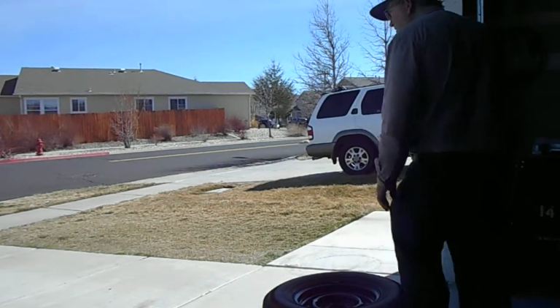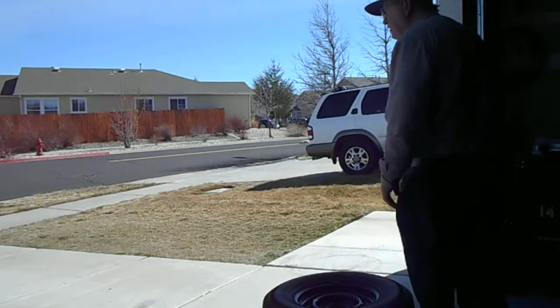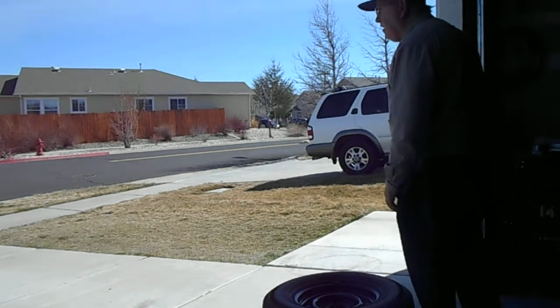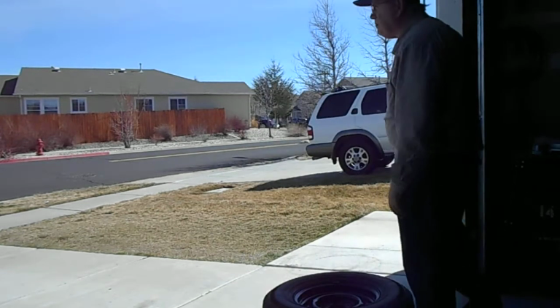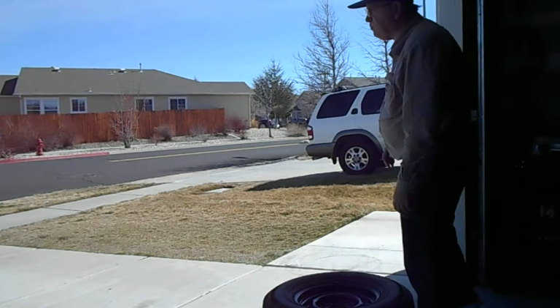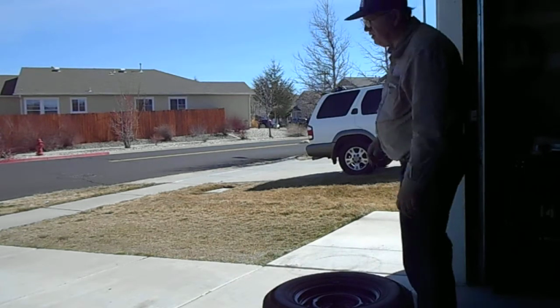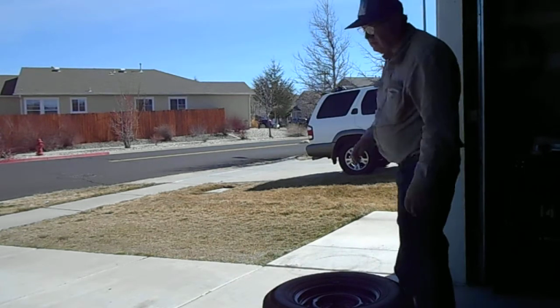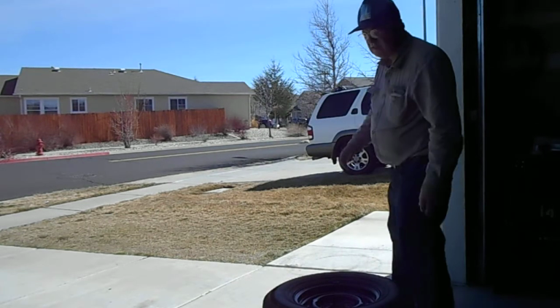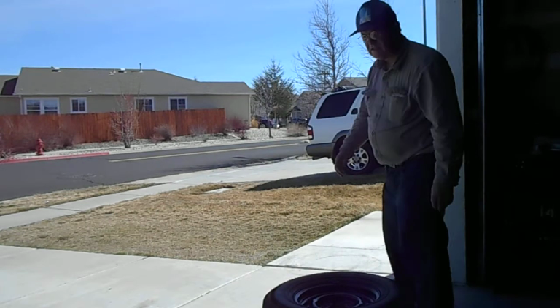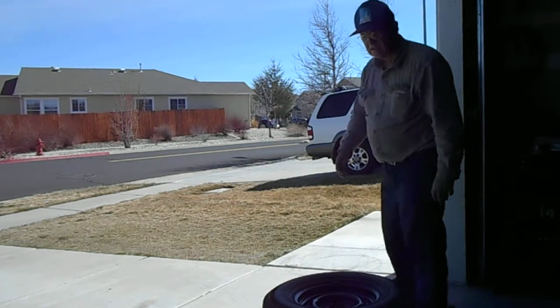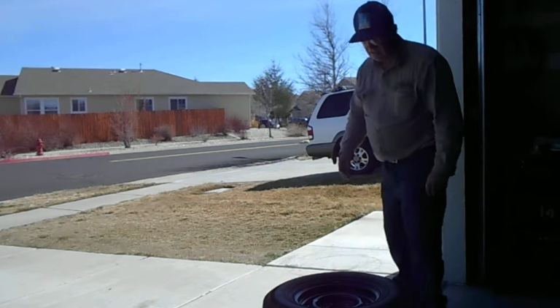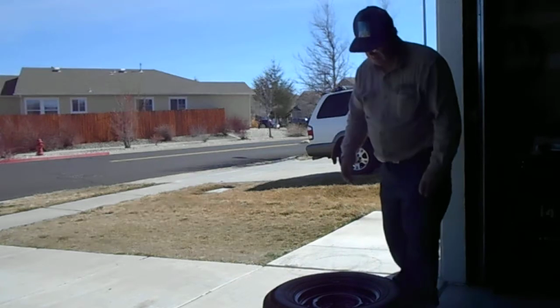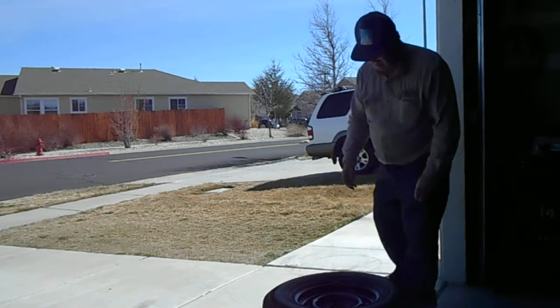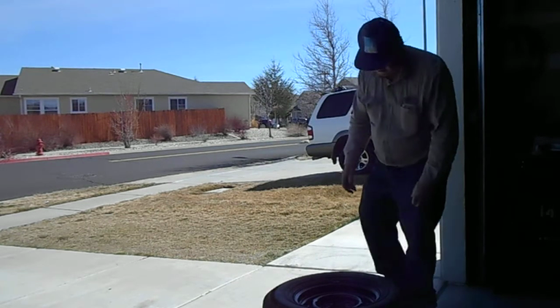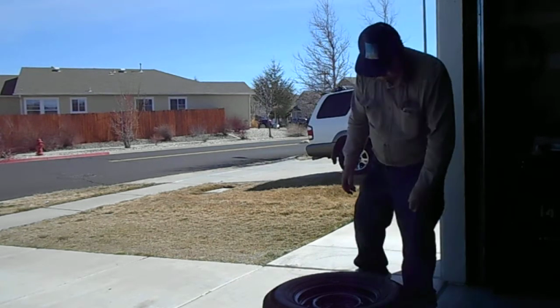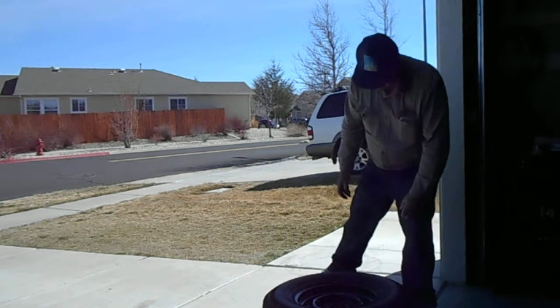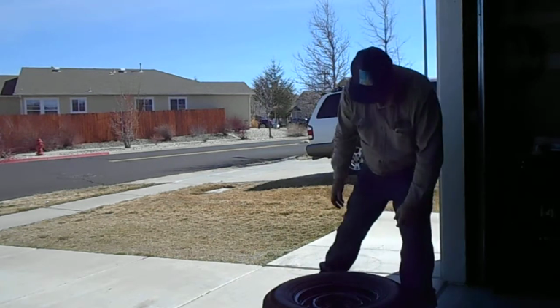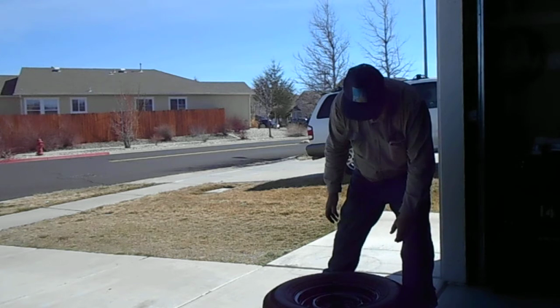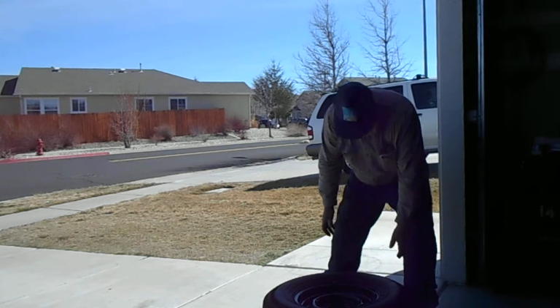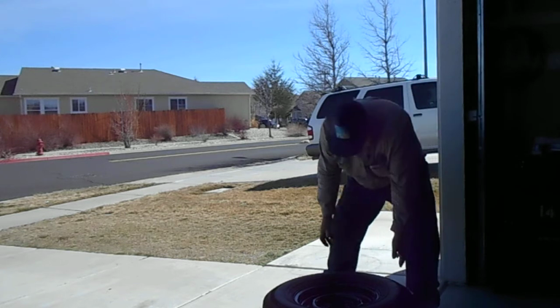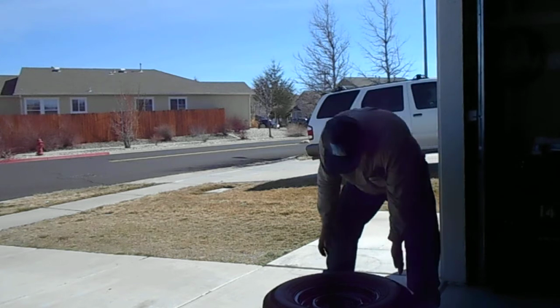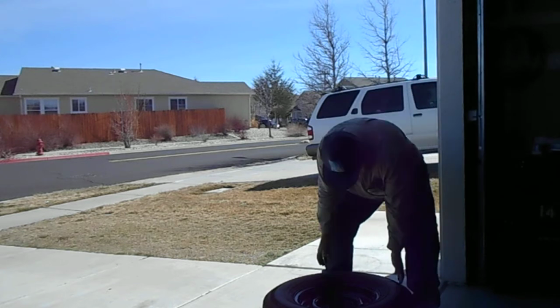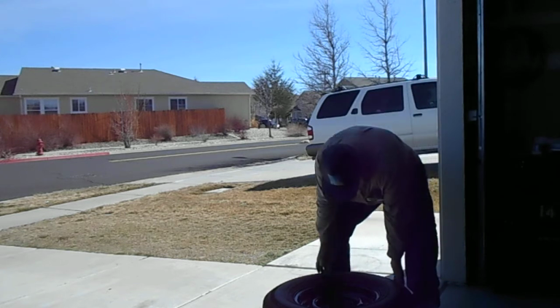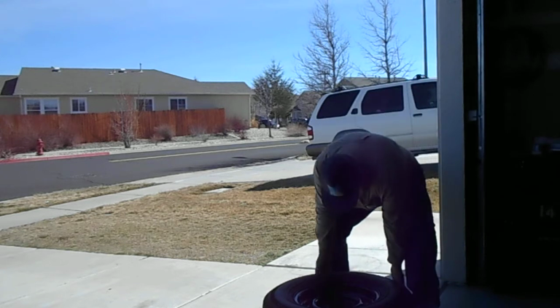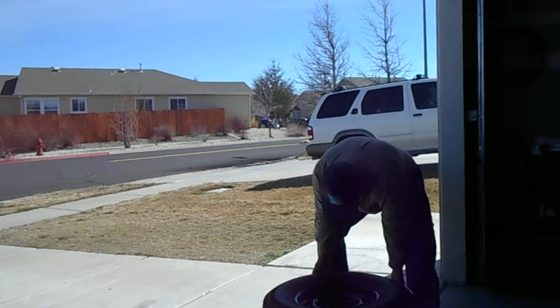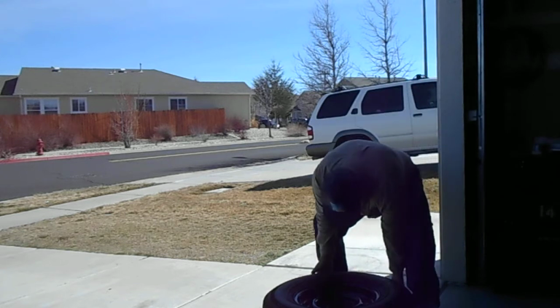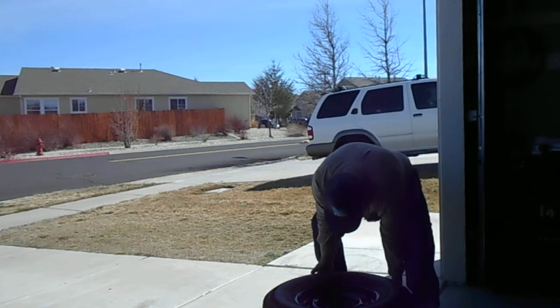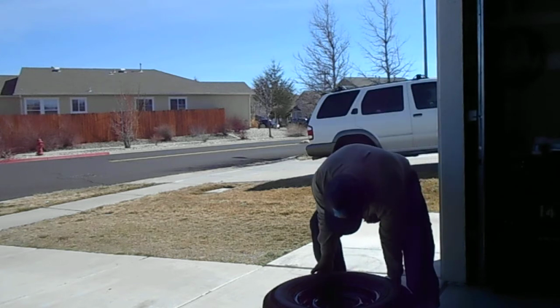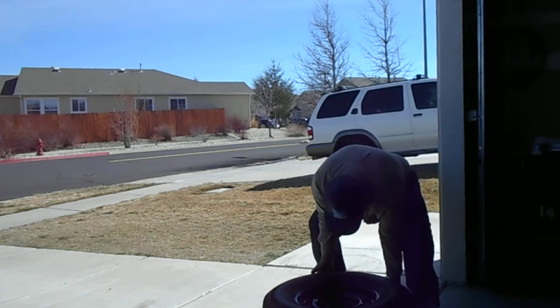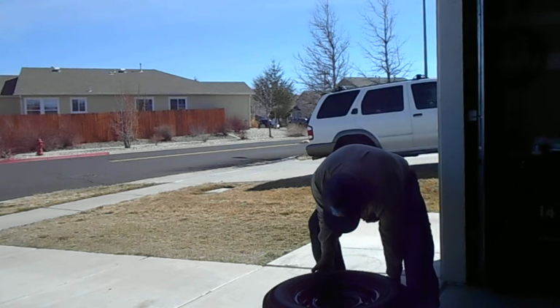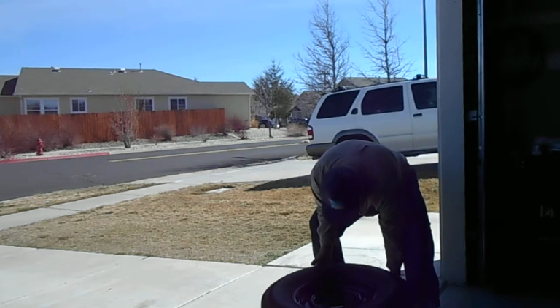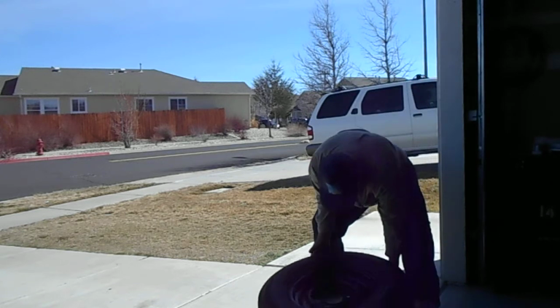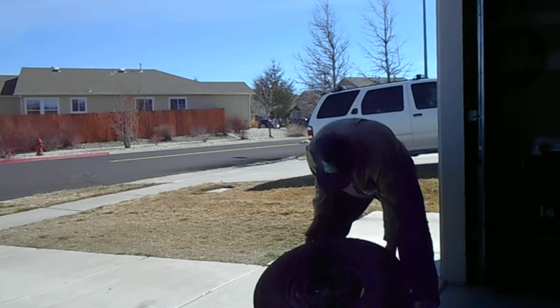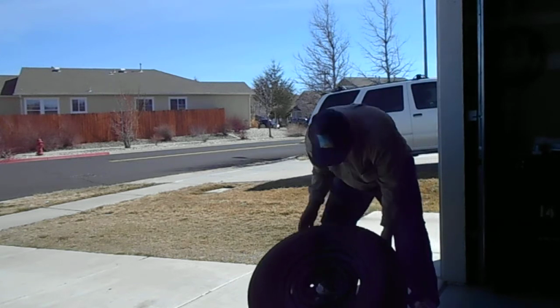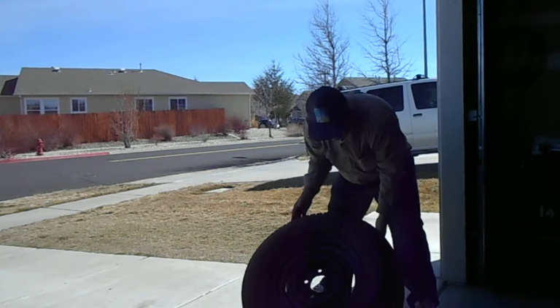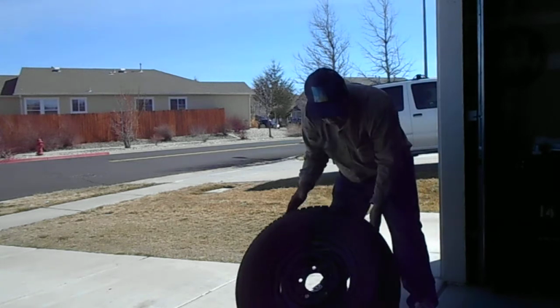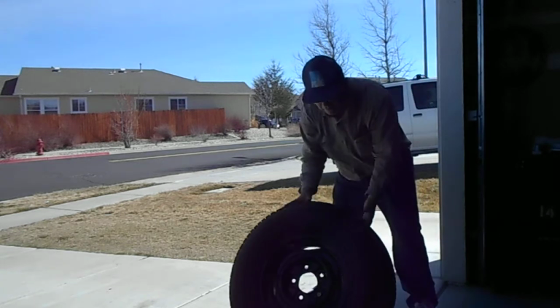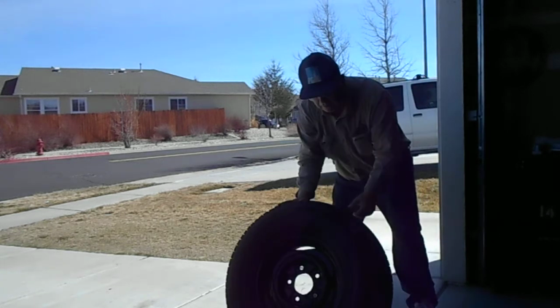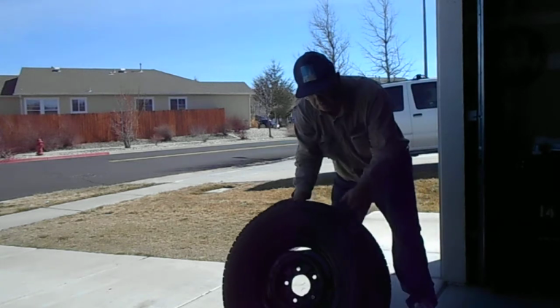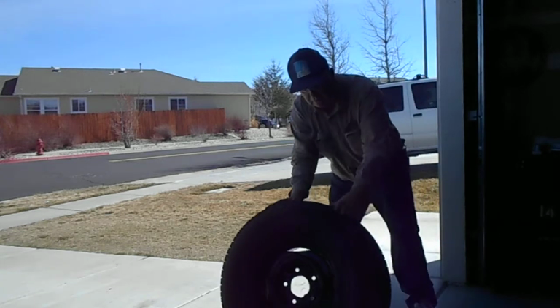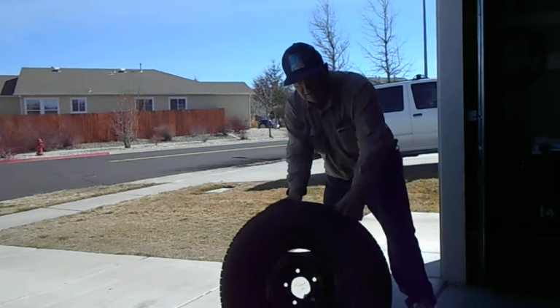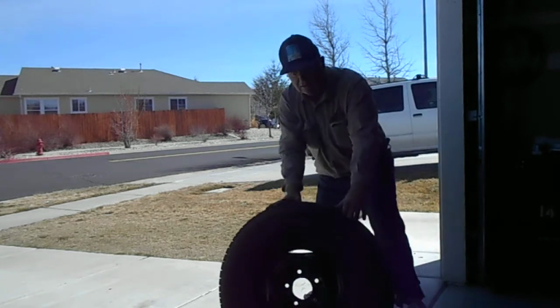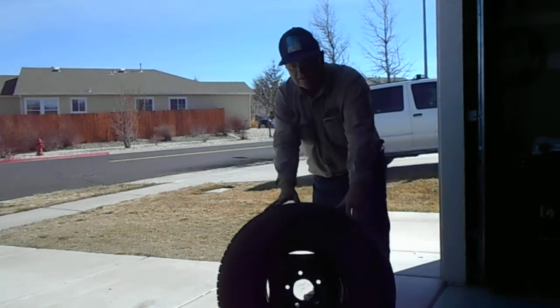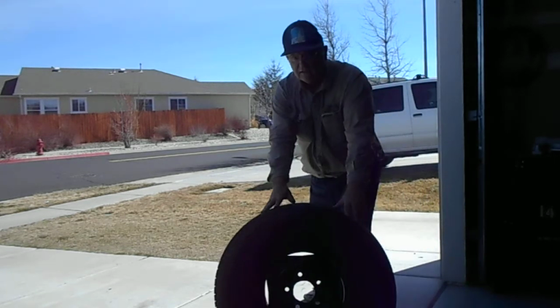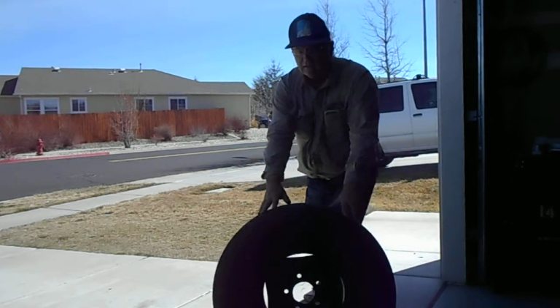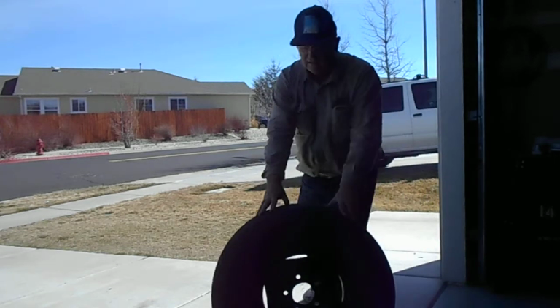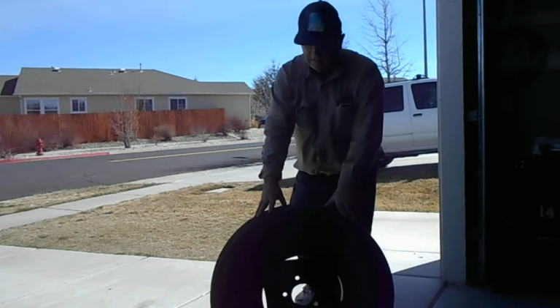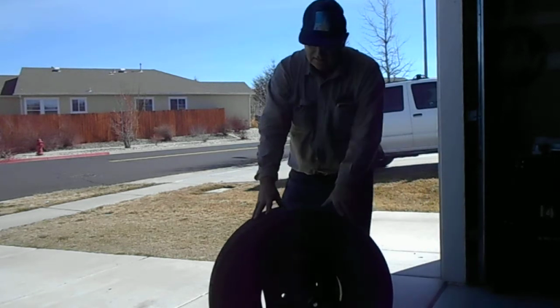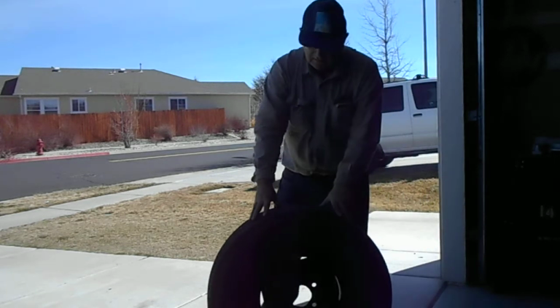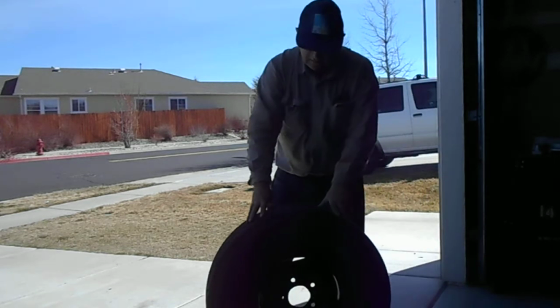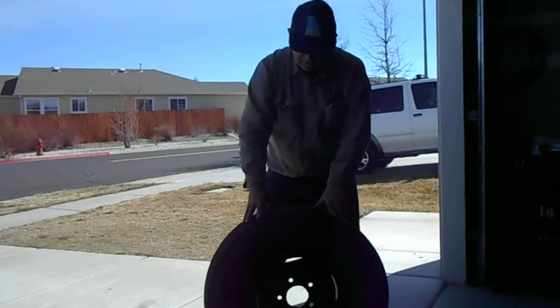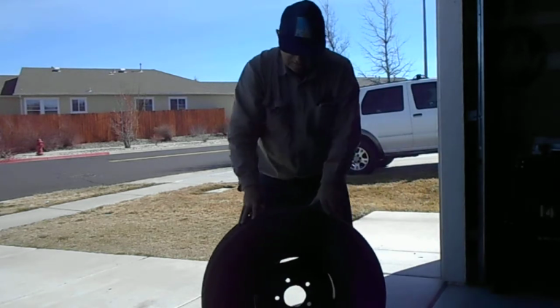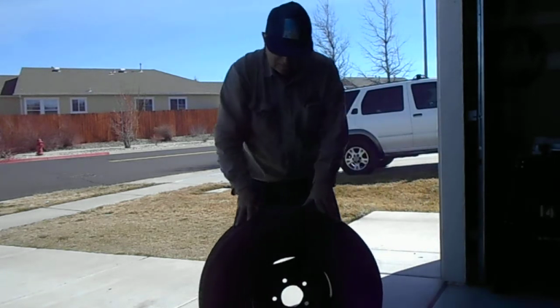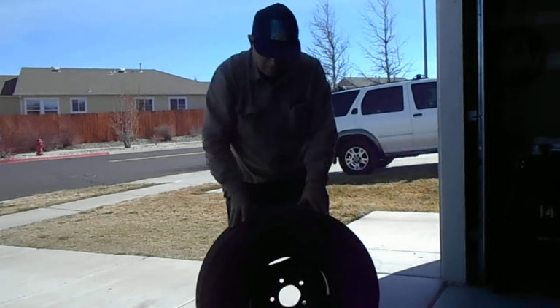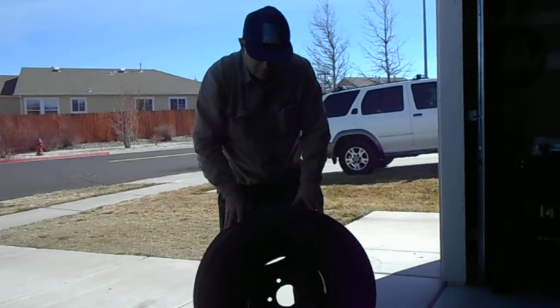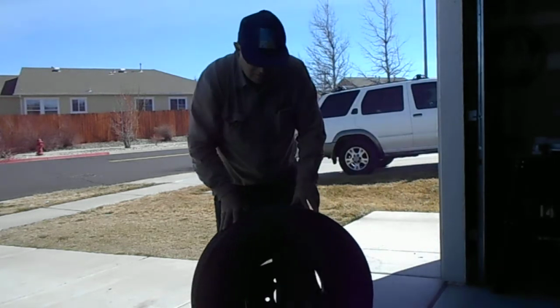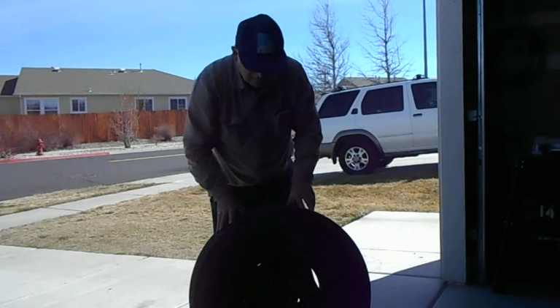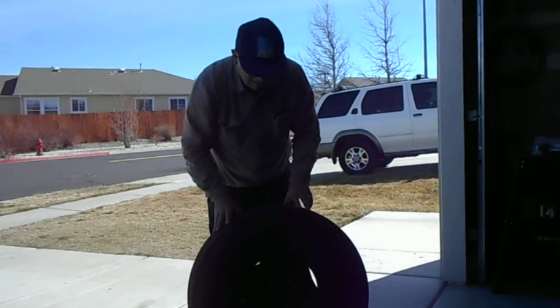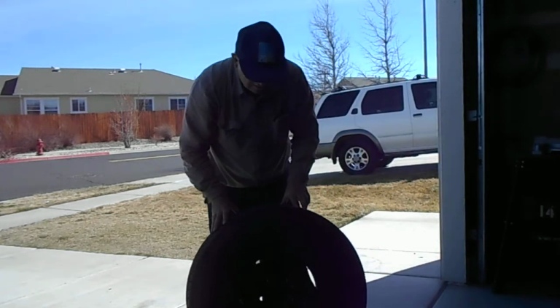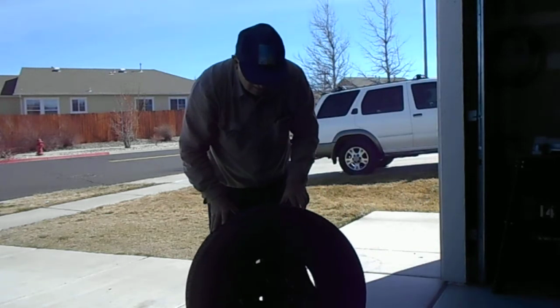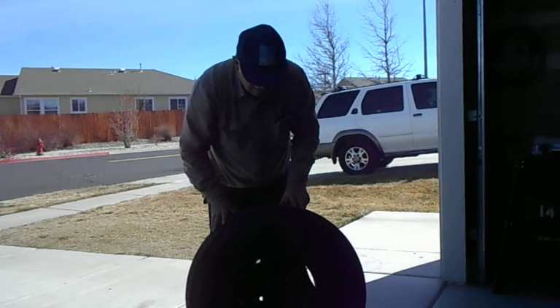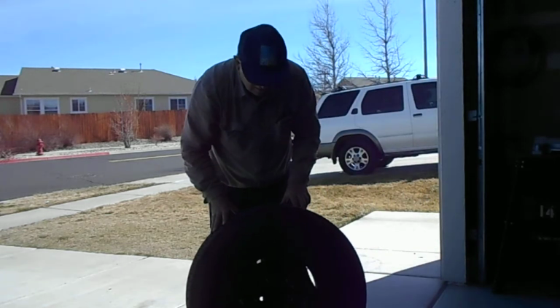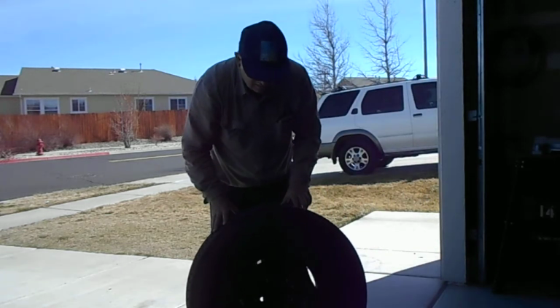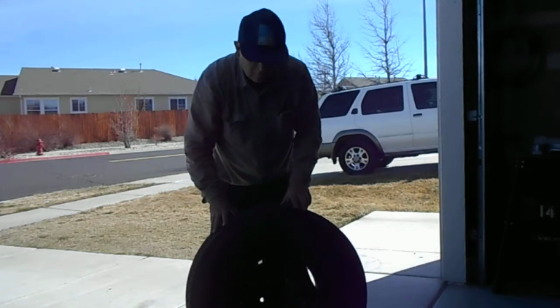I'm going to put this back in the bed of my truck. It's going to be fun getting it in there.